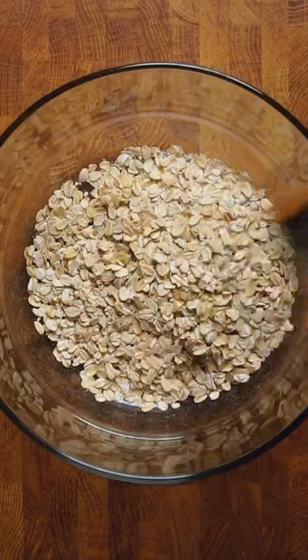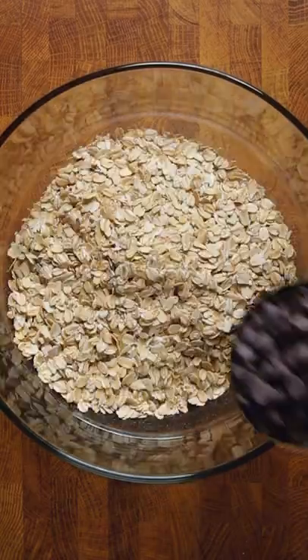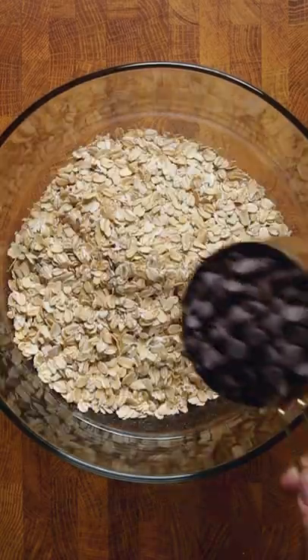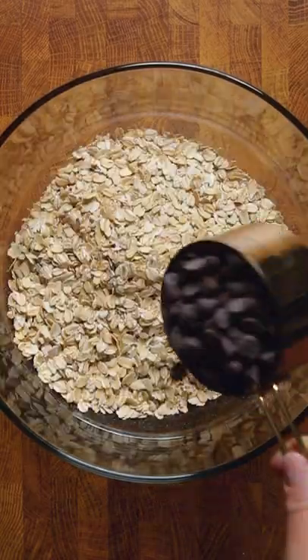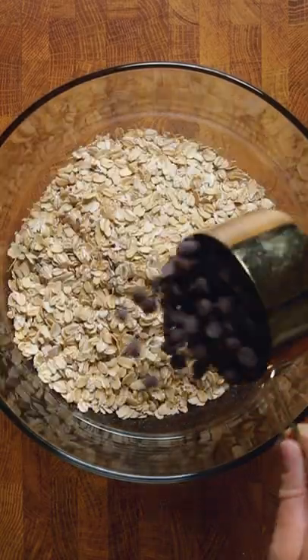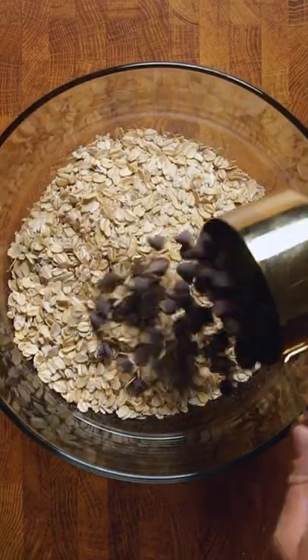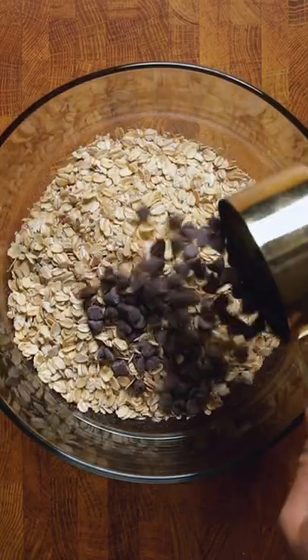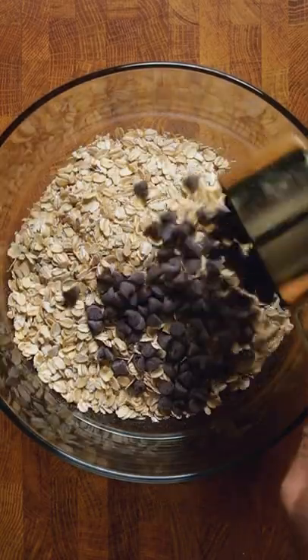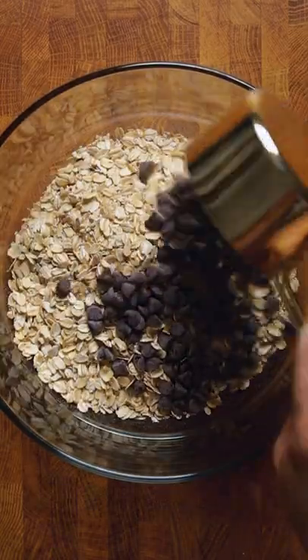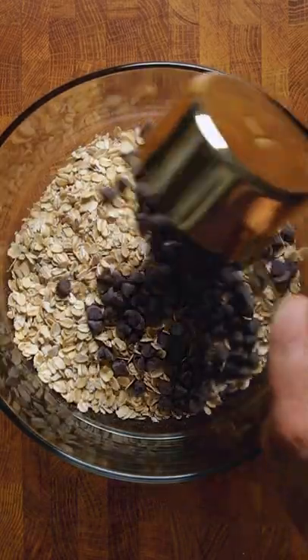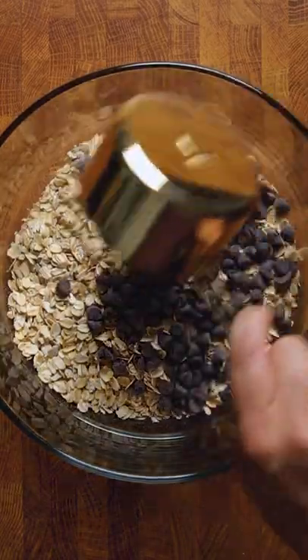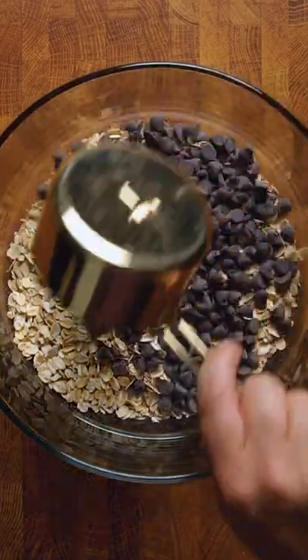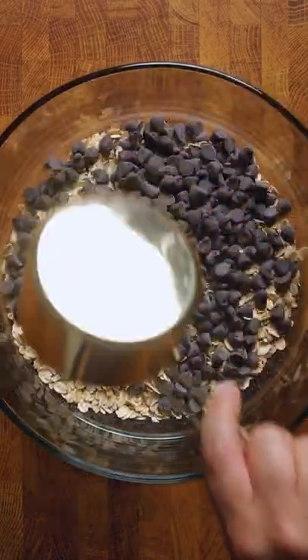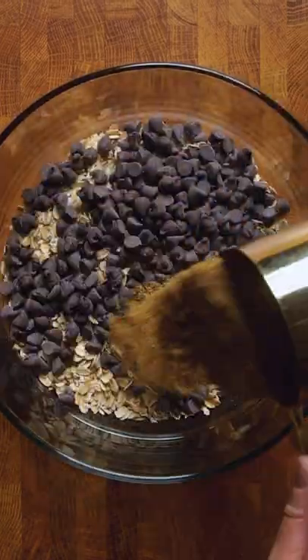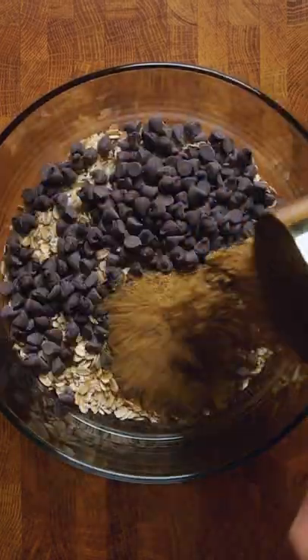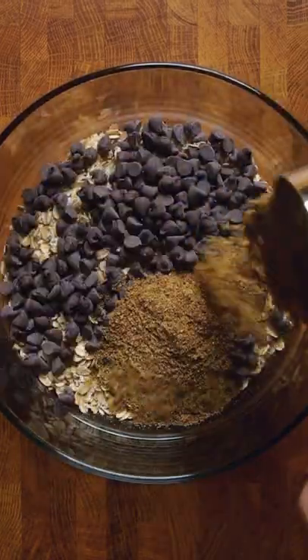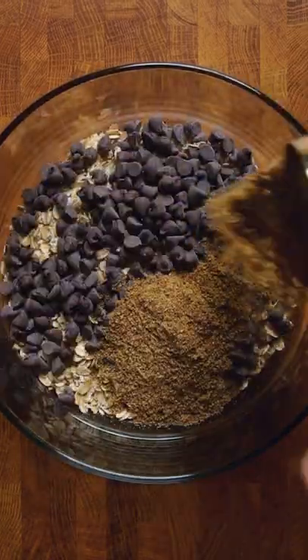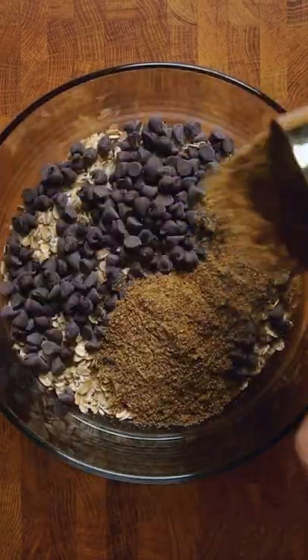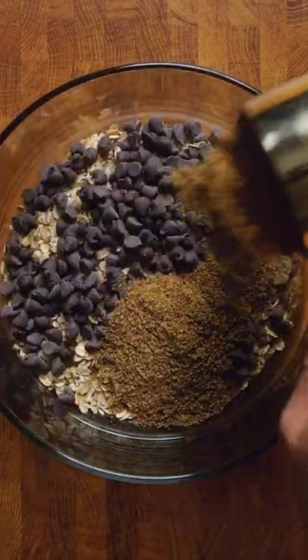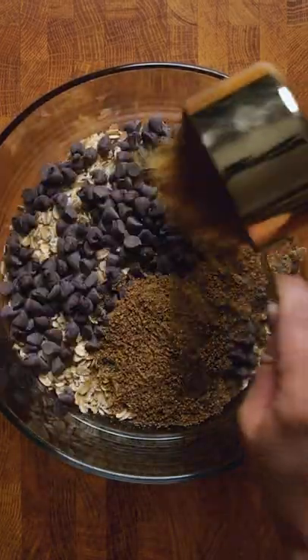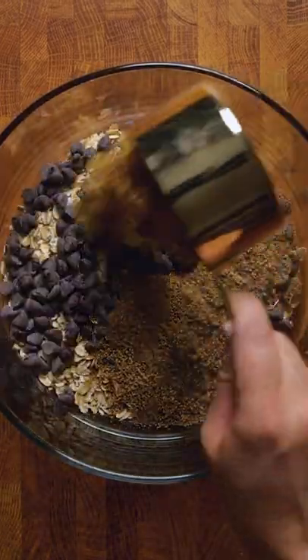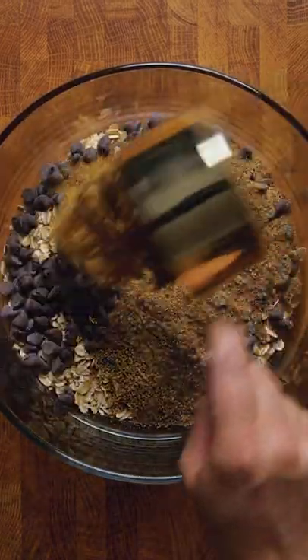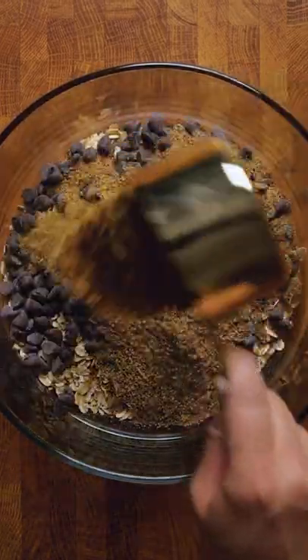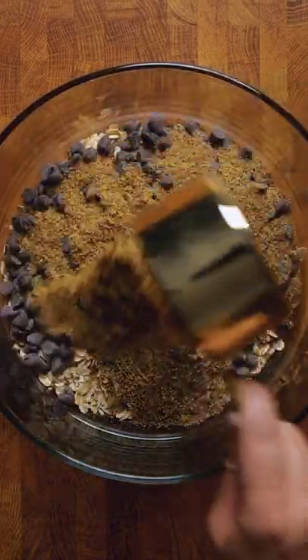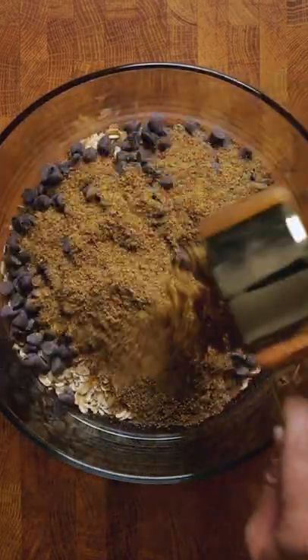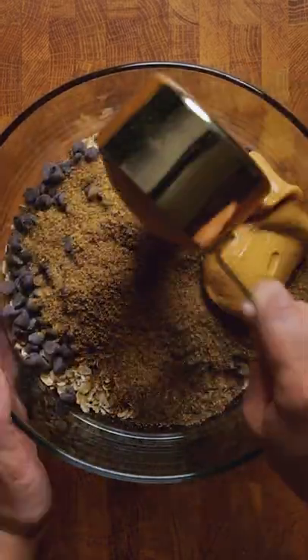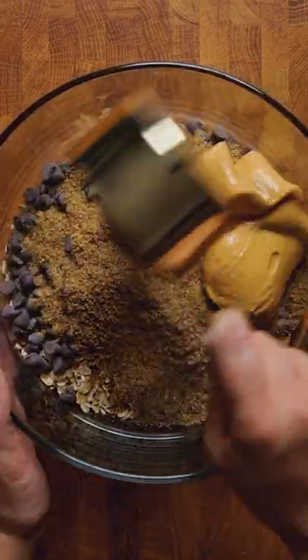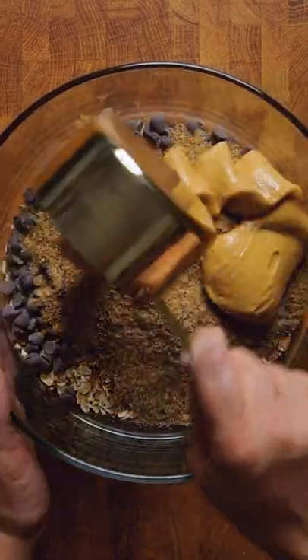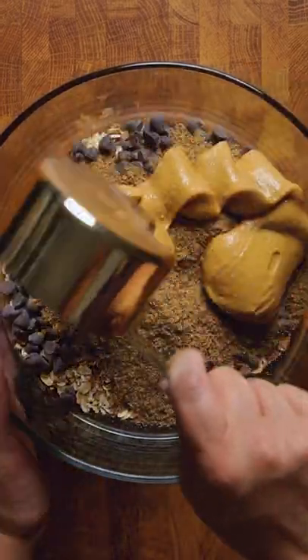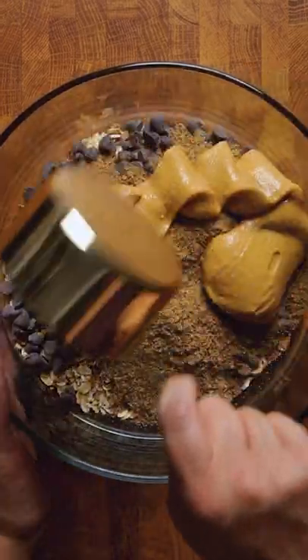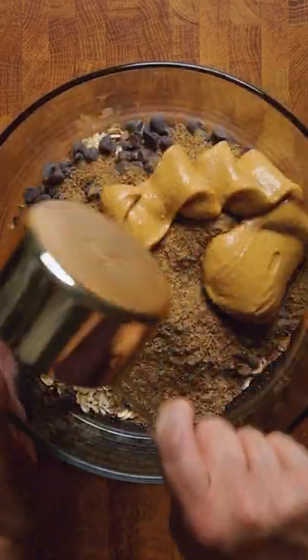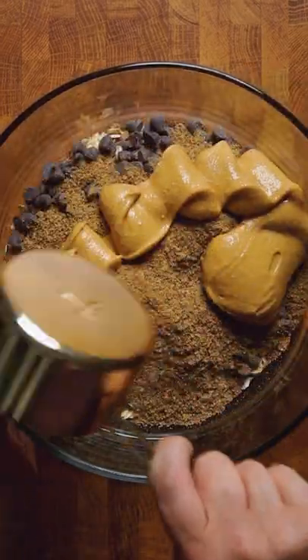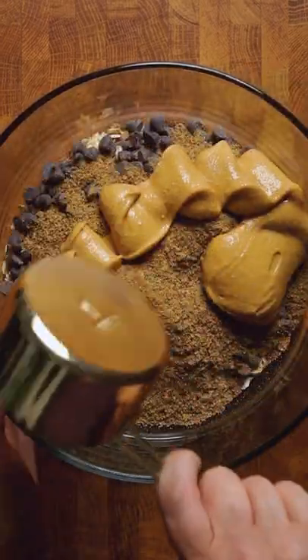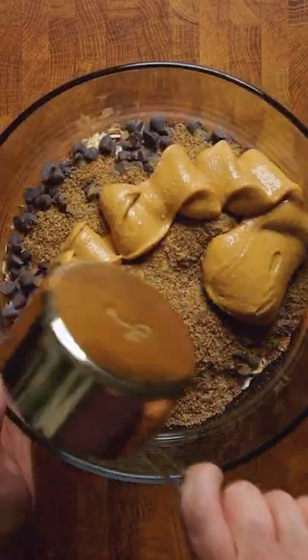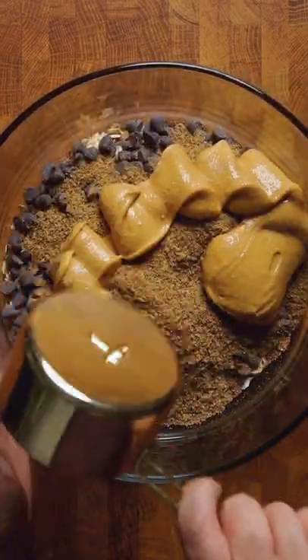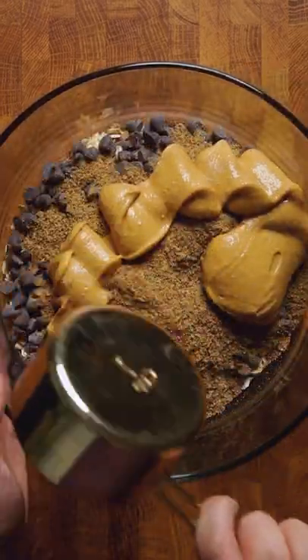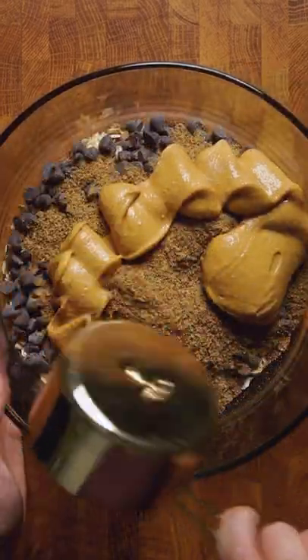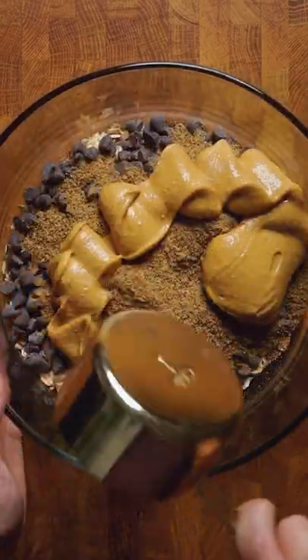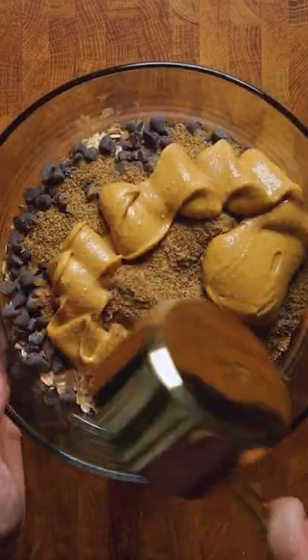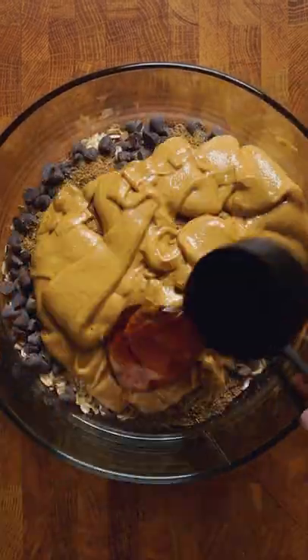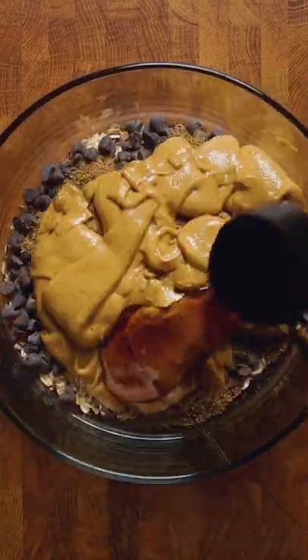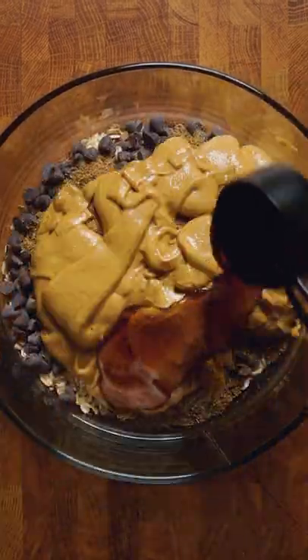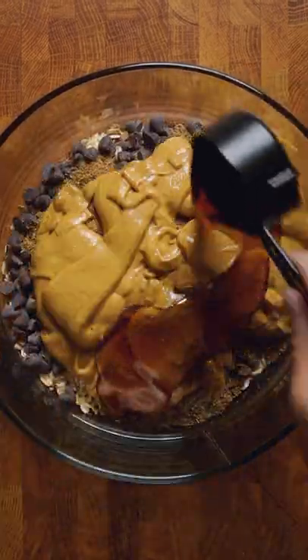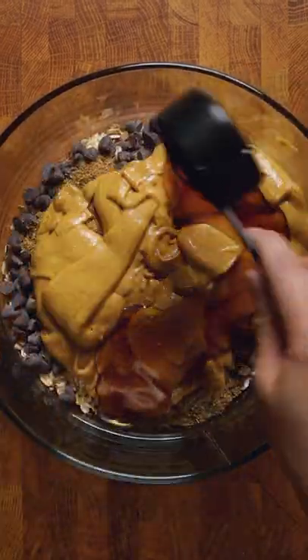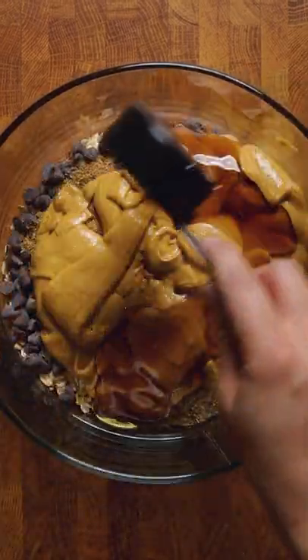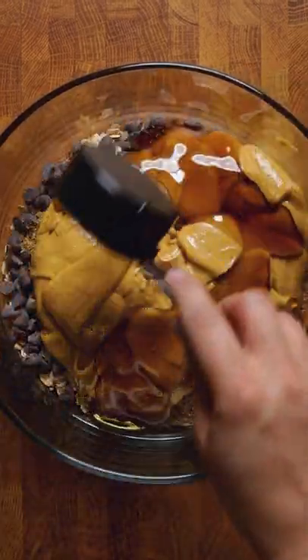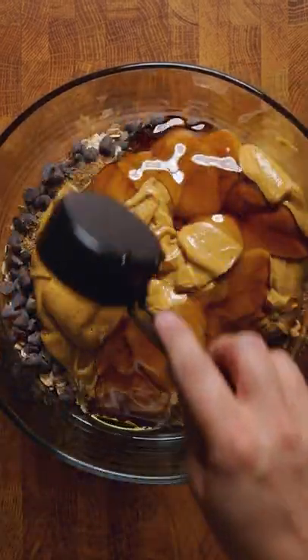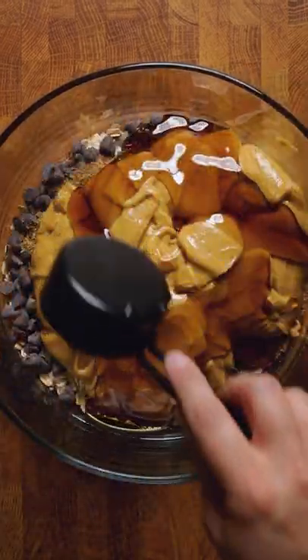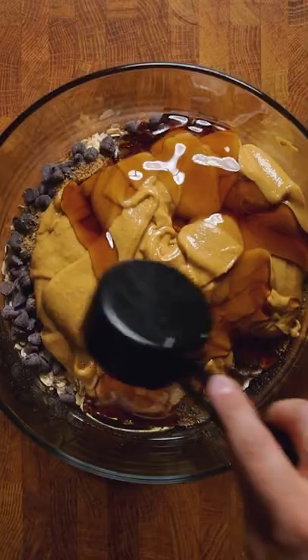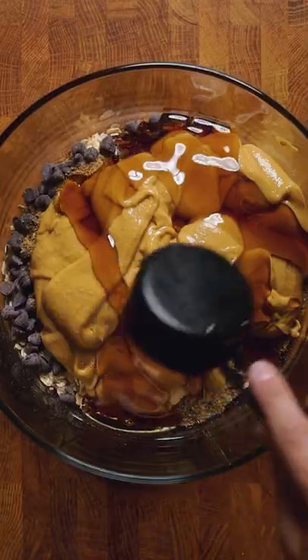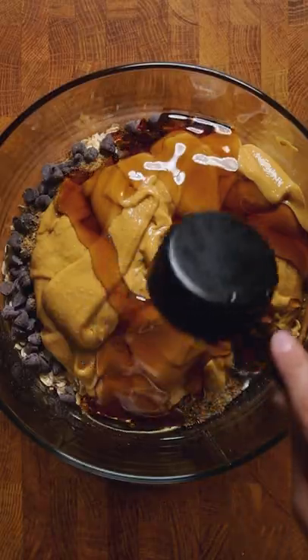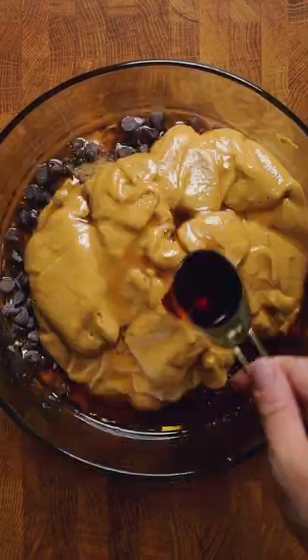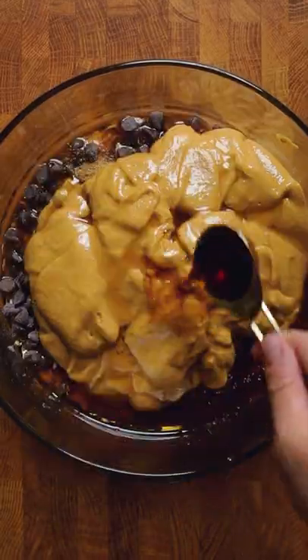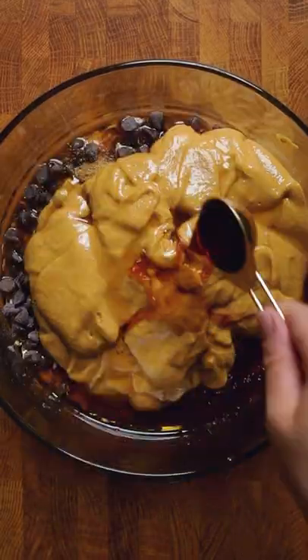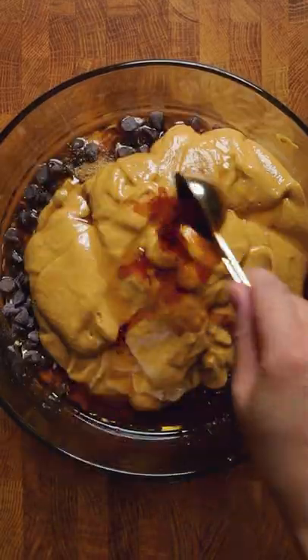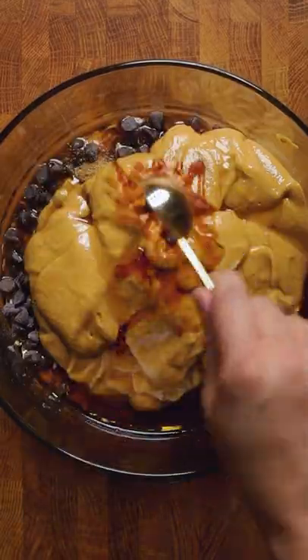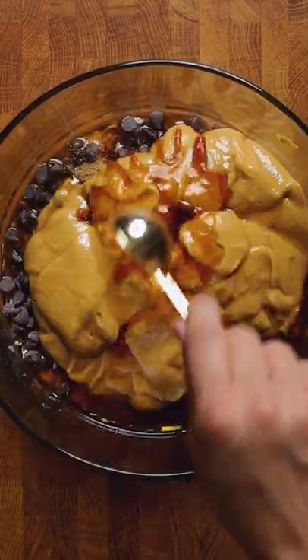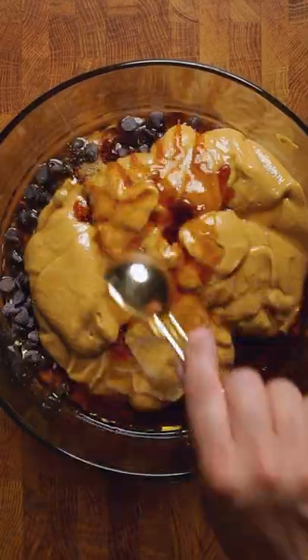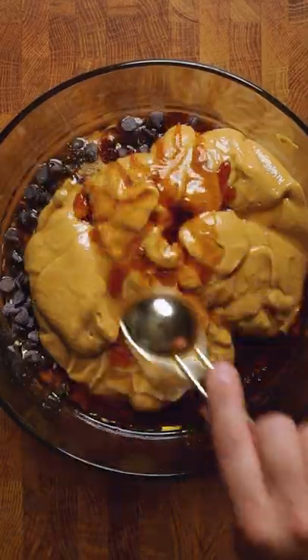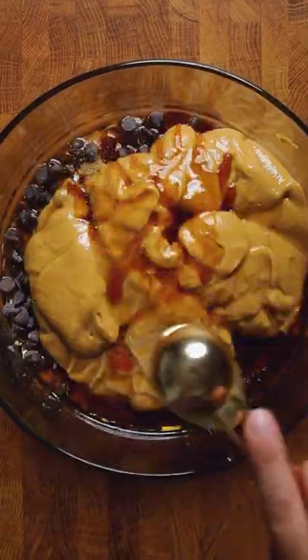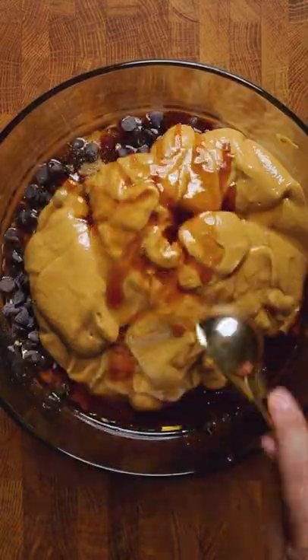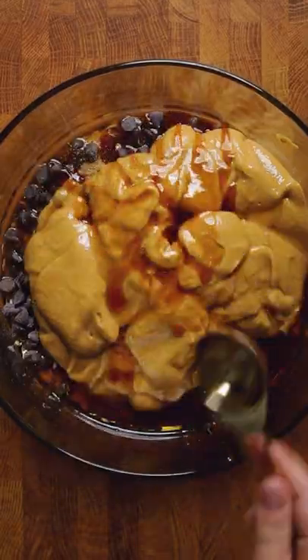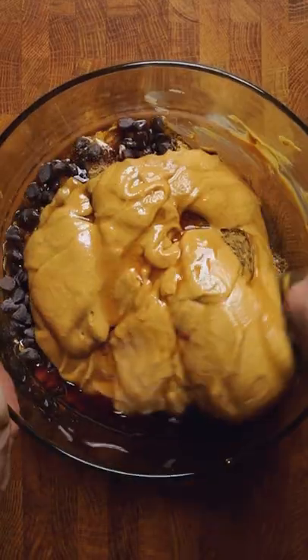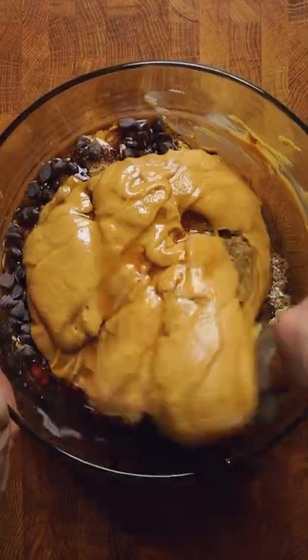Into a bowl: rolled oats, vegan chocolate chips, ground flaxseed, creamy peanut butter, maple syrup, vanilla extract — and that's it.